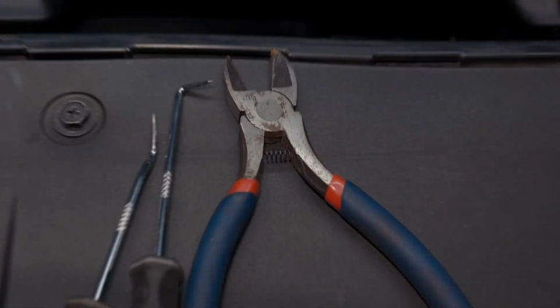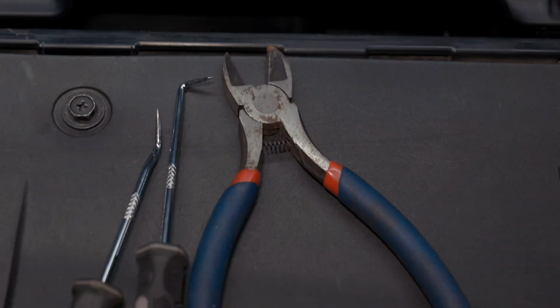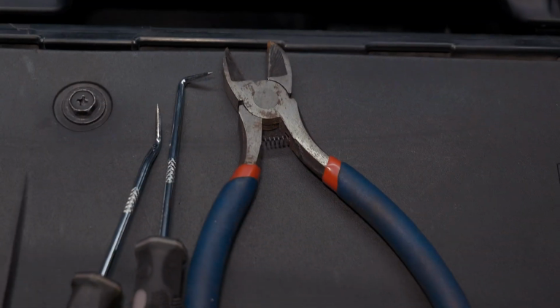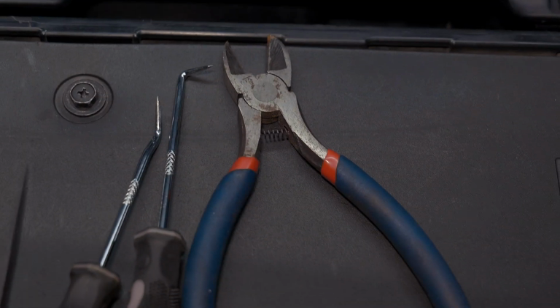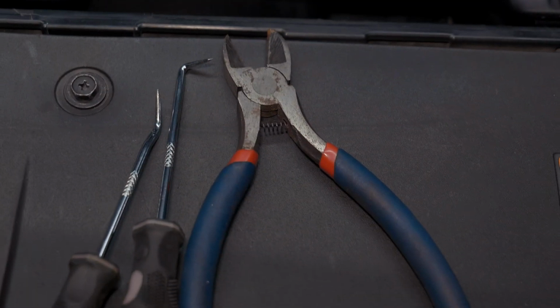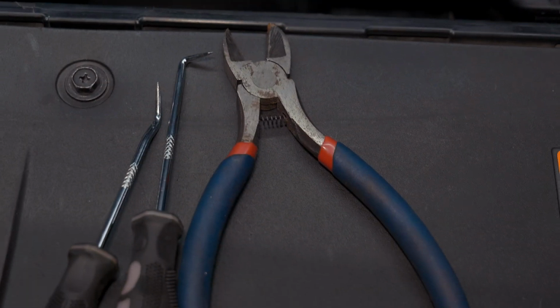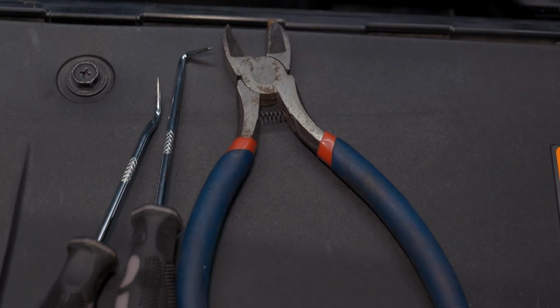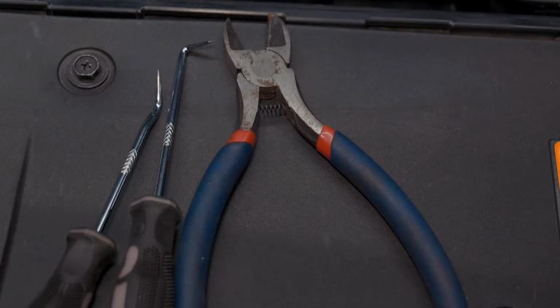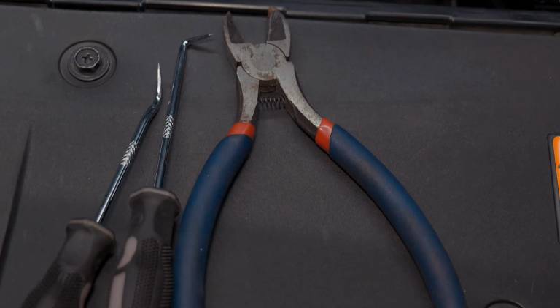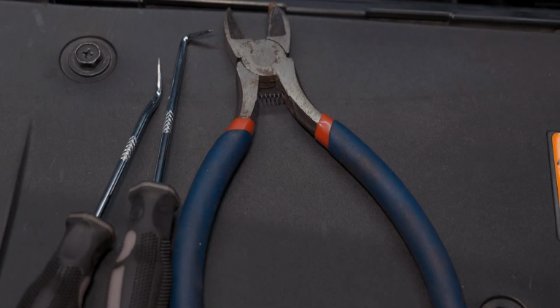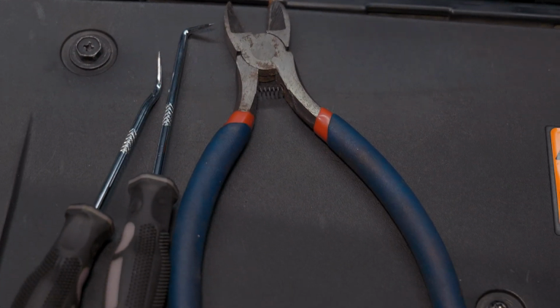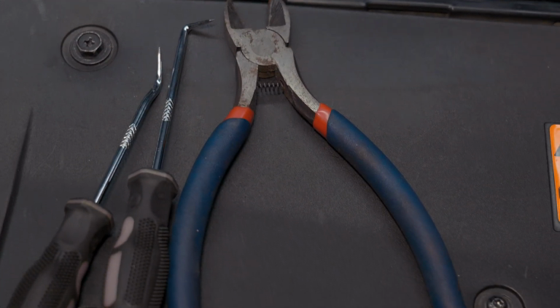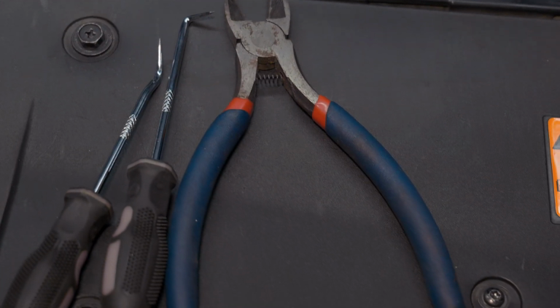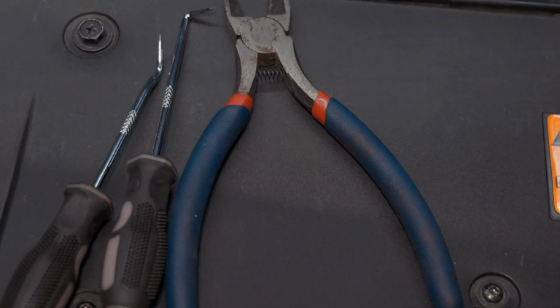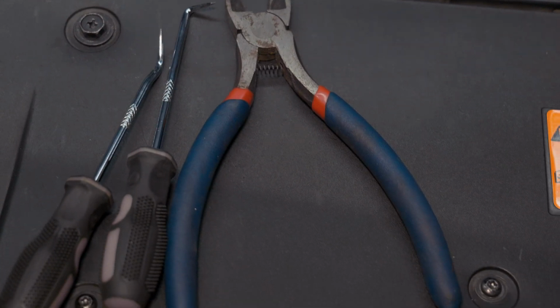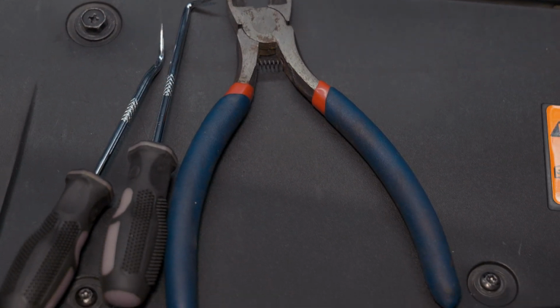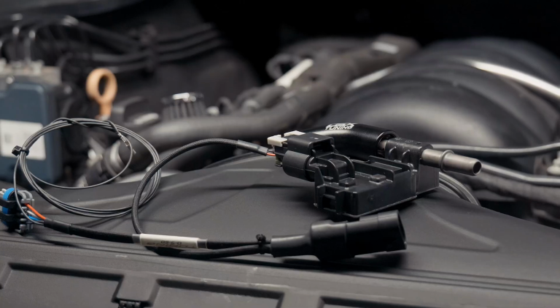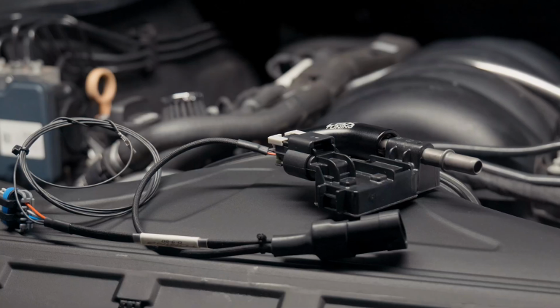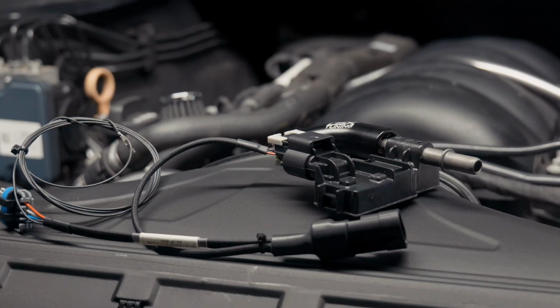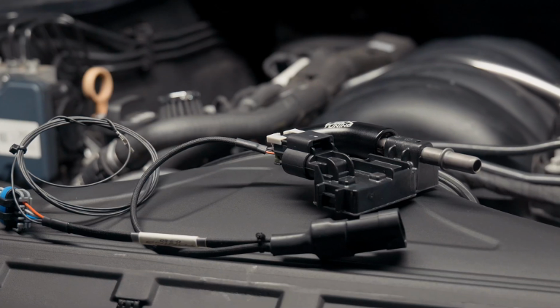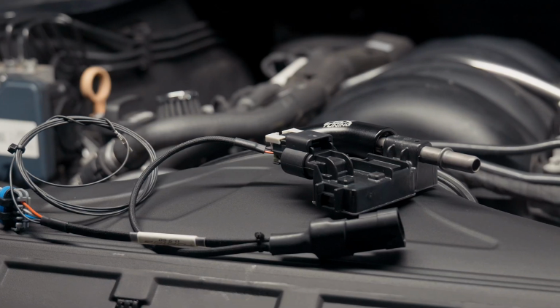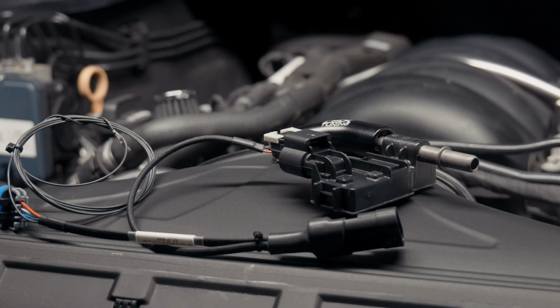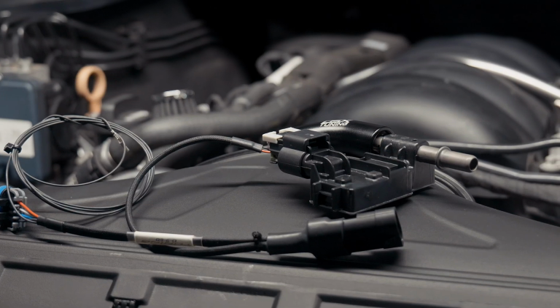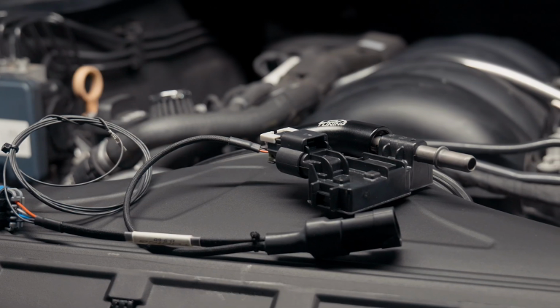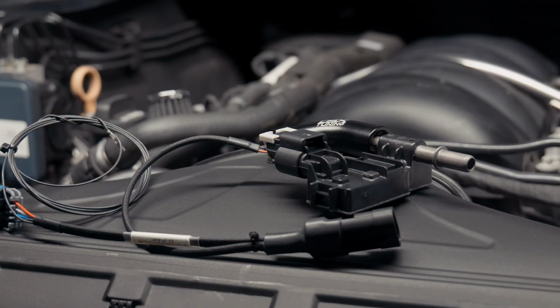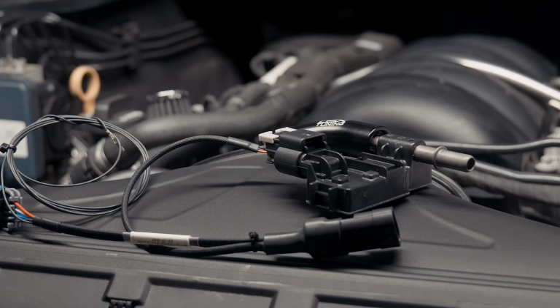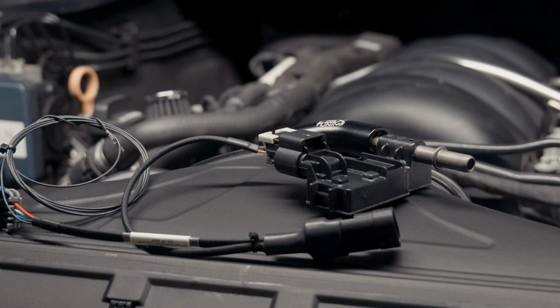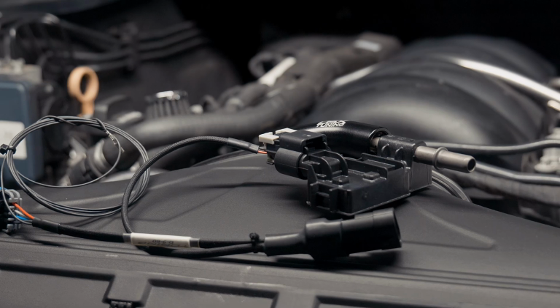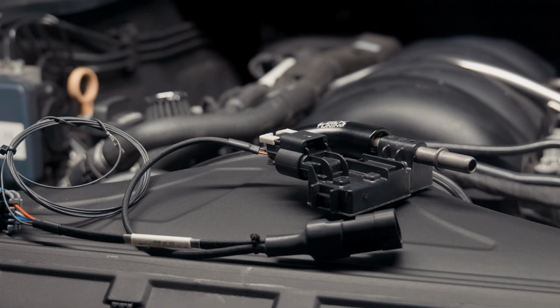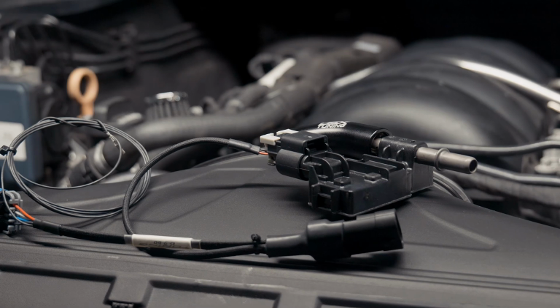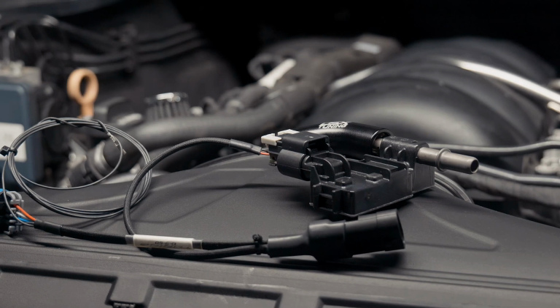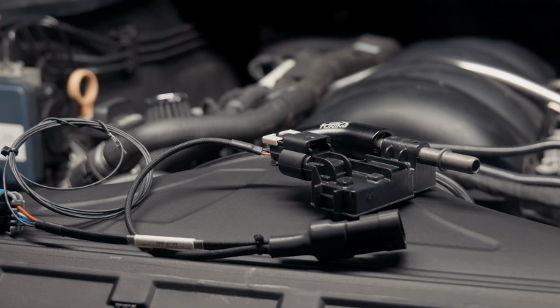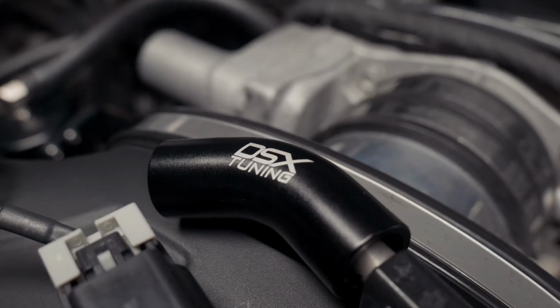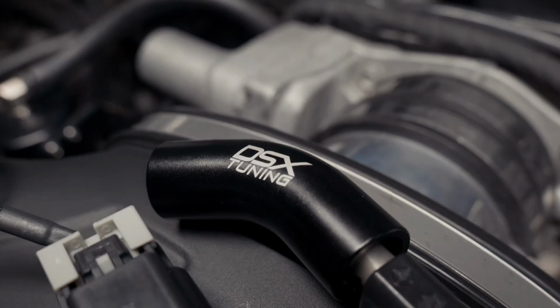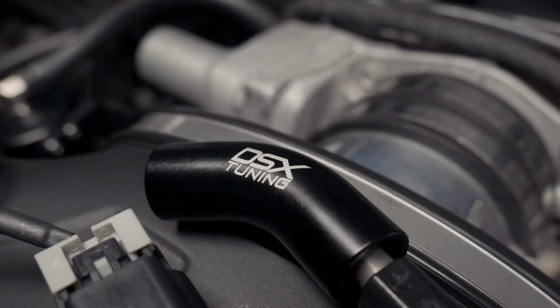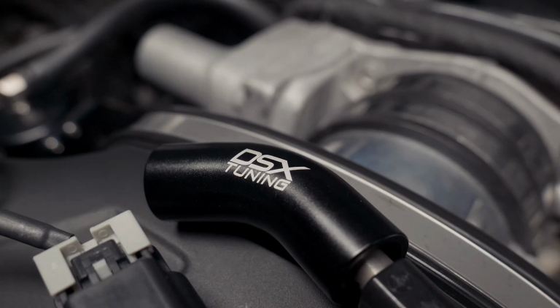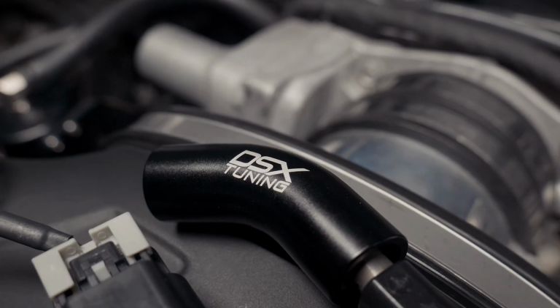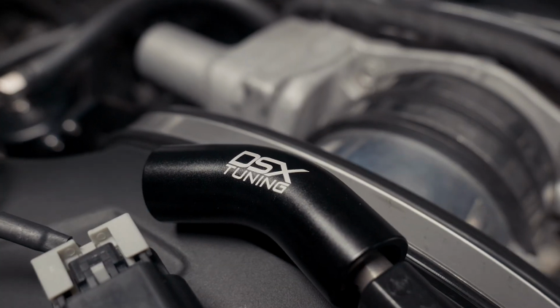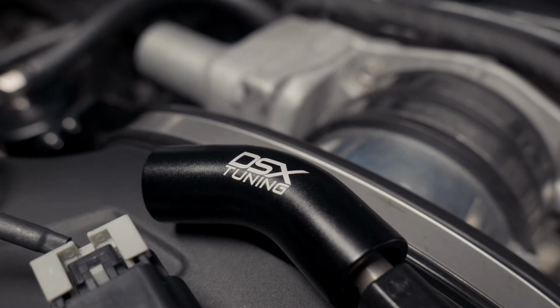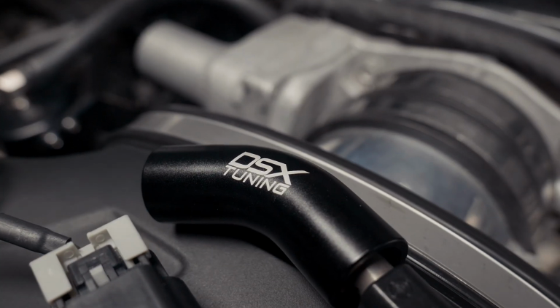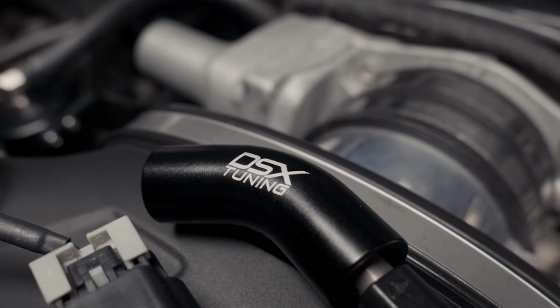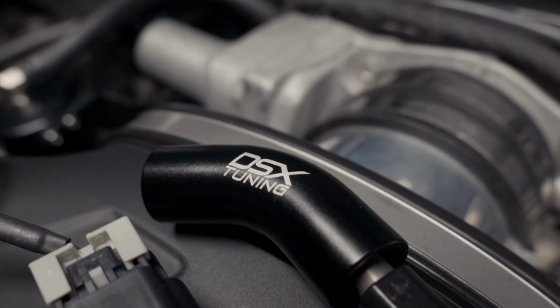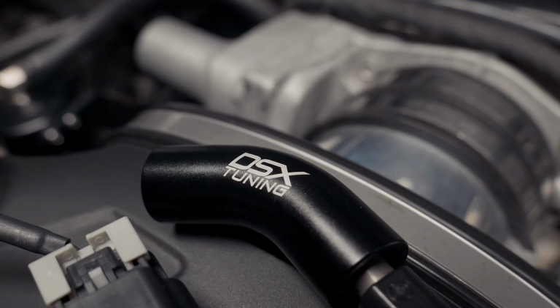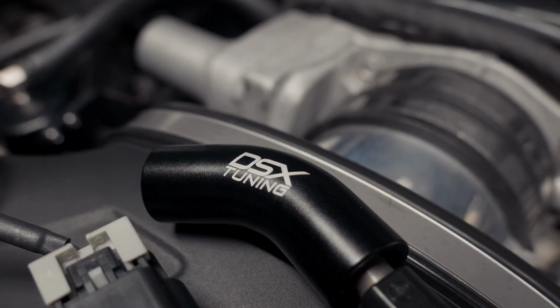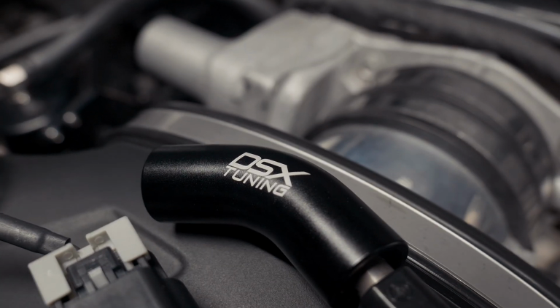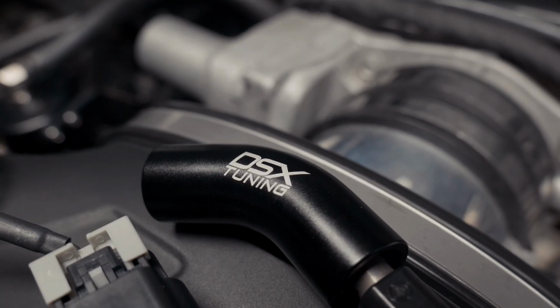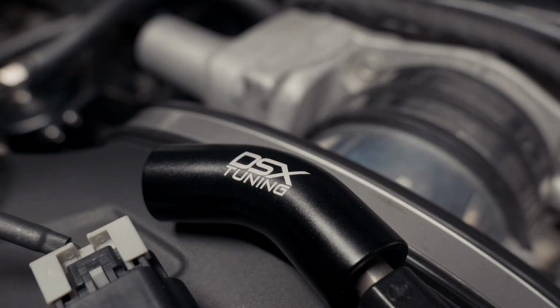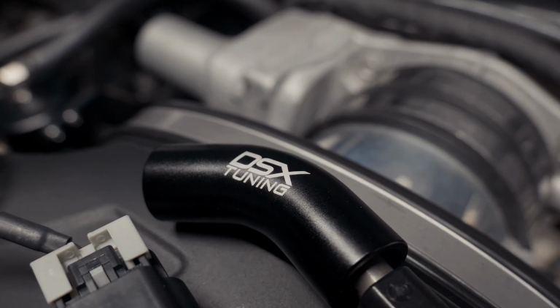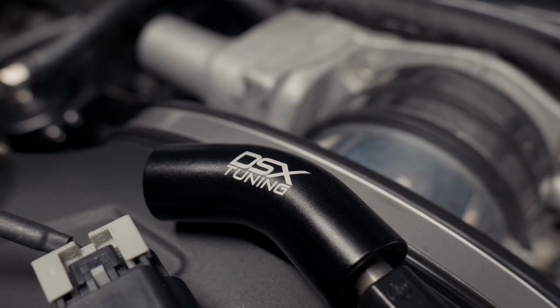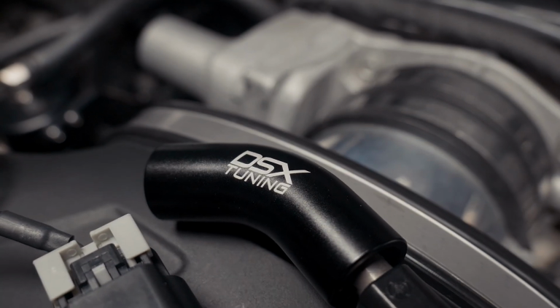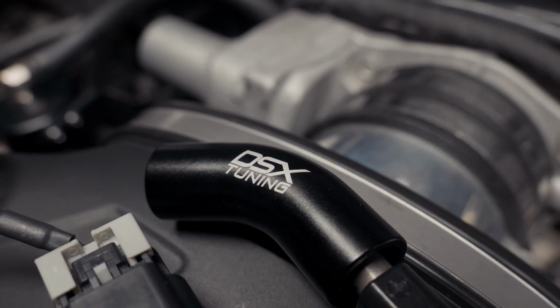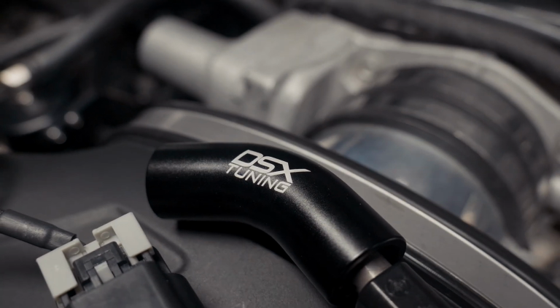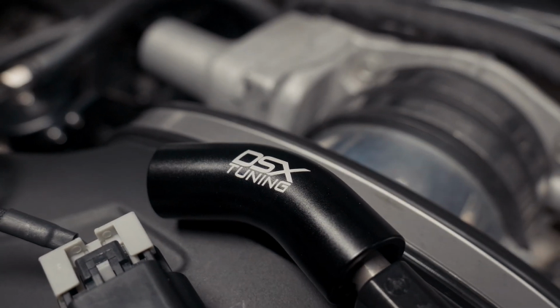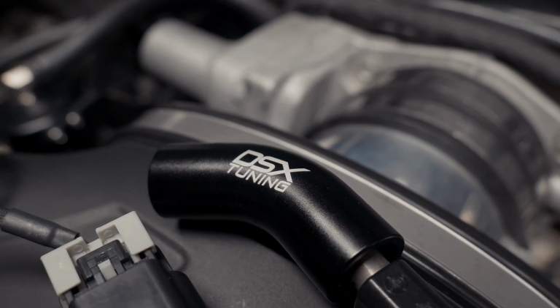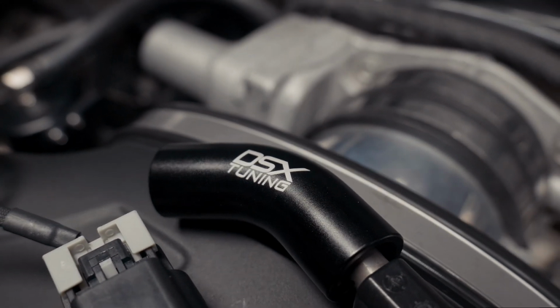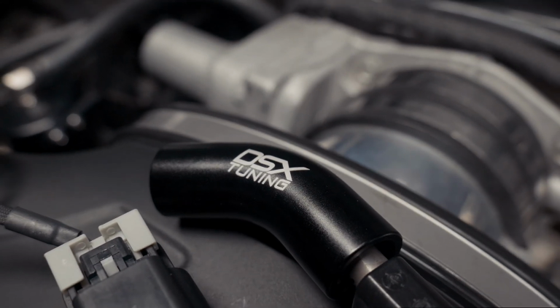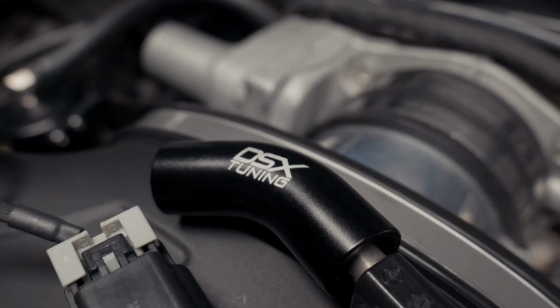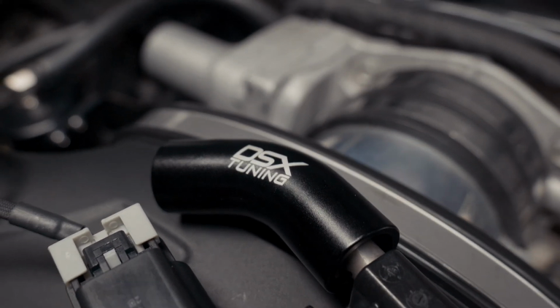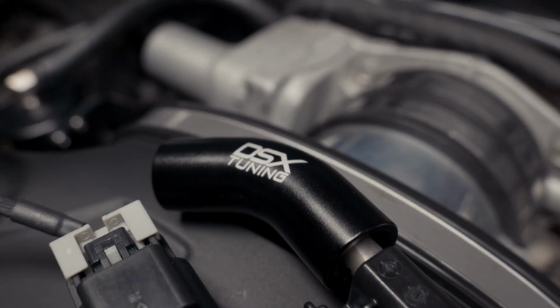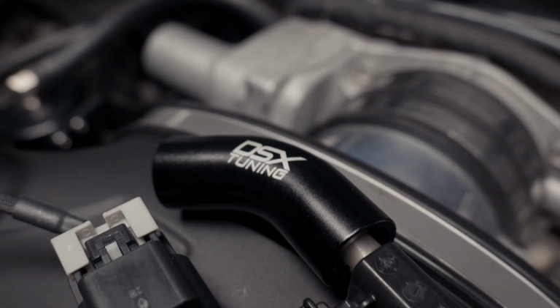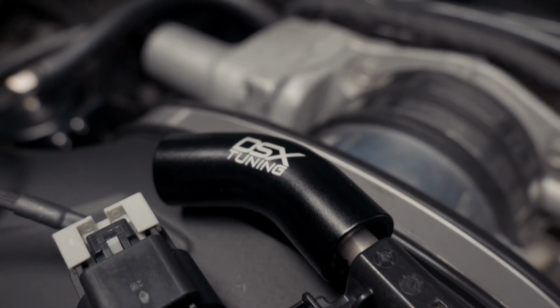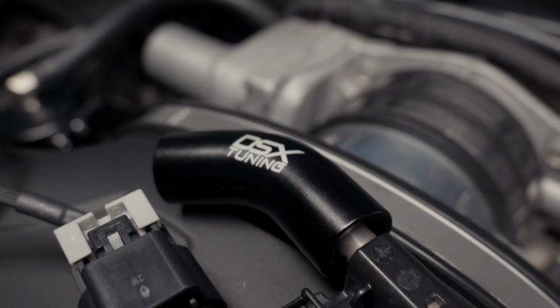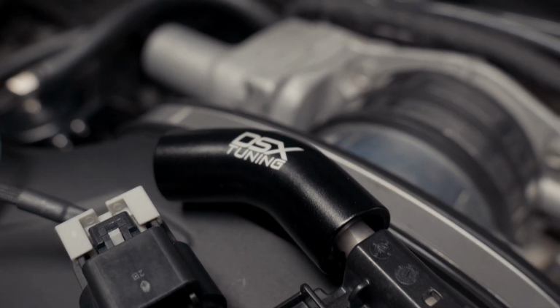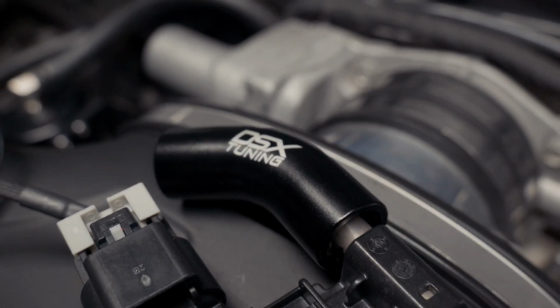Tools needed for this: some side cuts, picks, and the little white fuel line disconnect tool that comes with the kit.